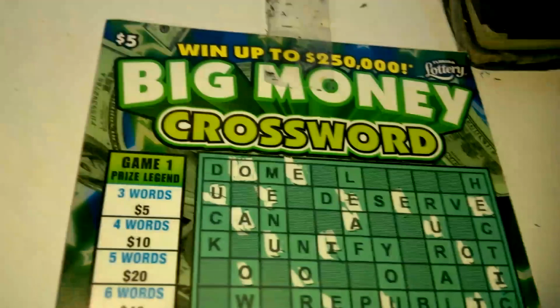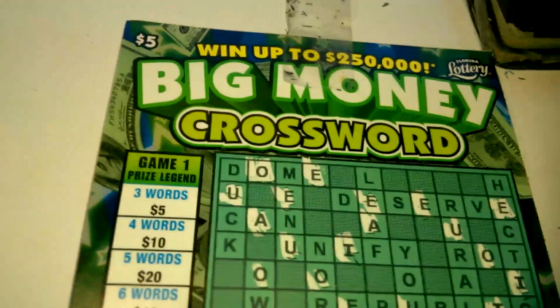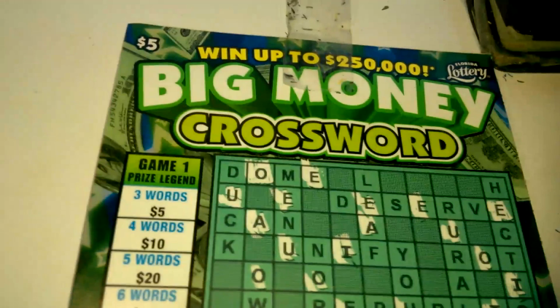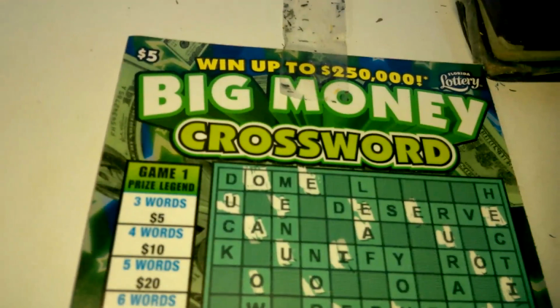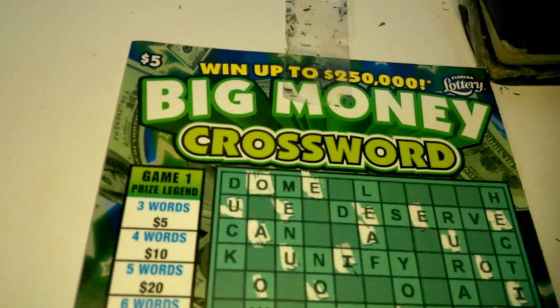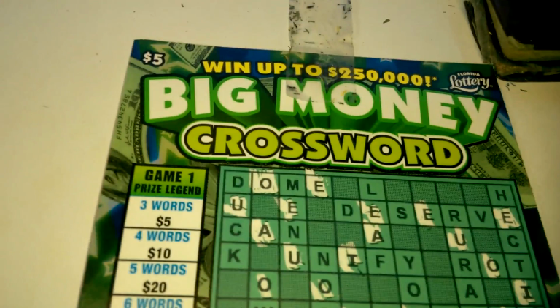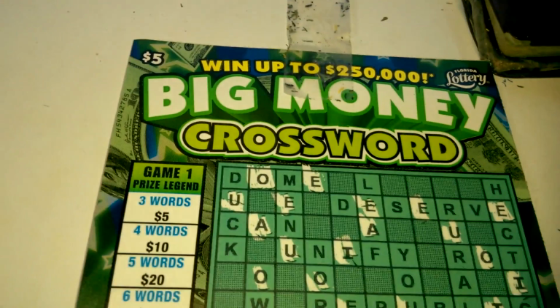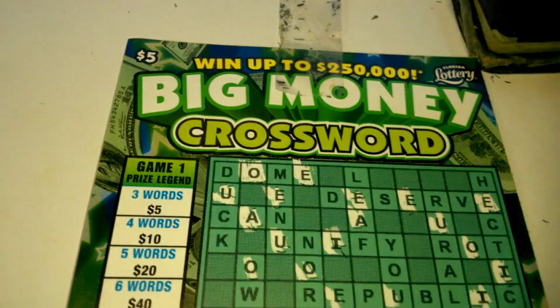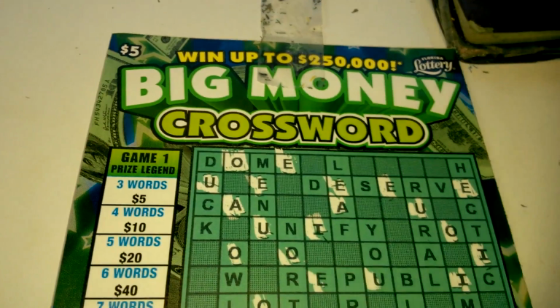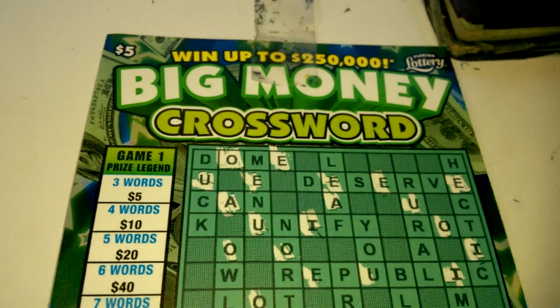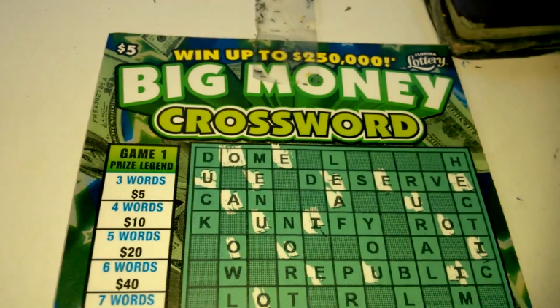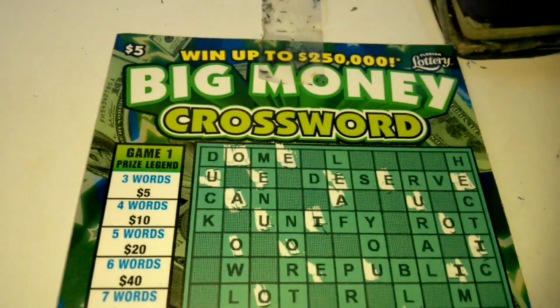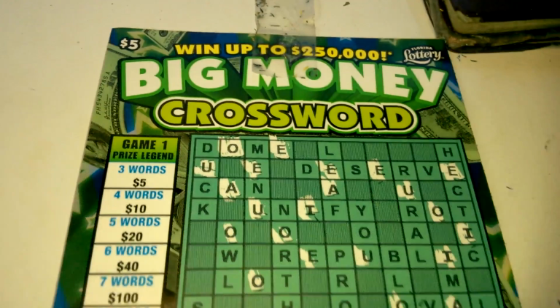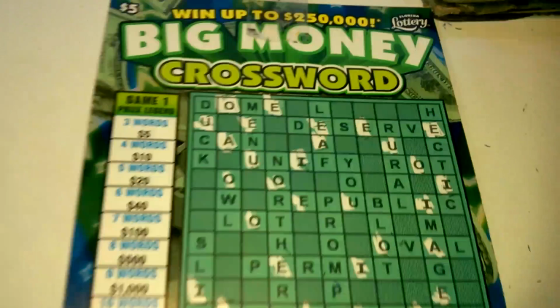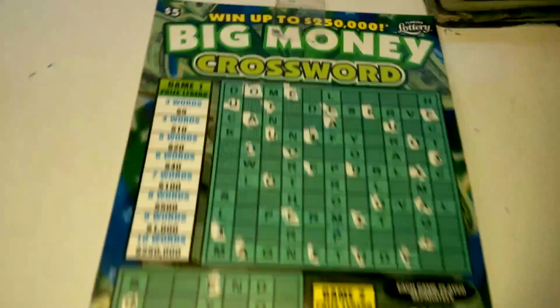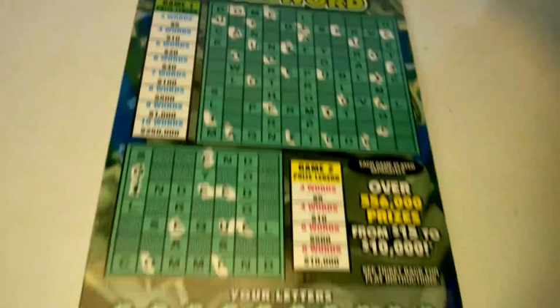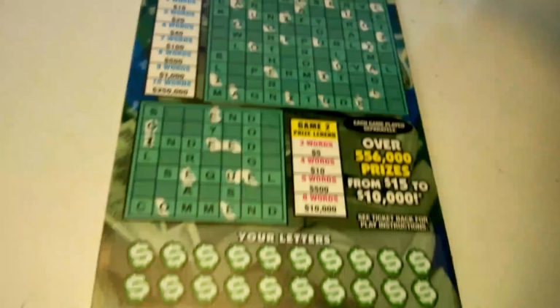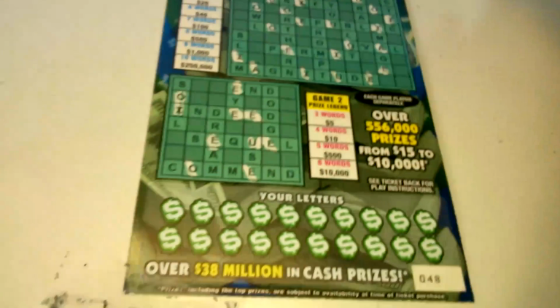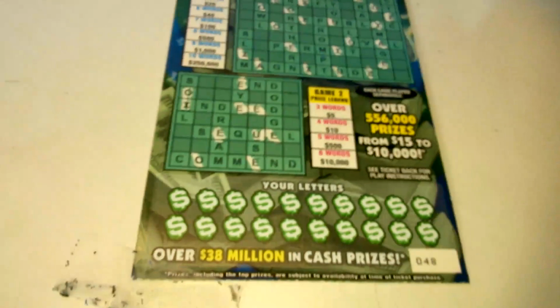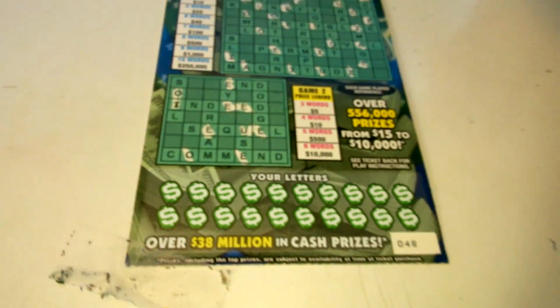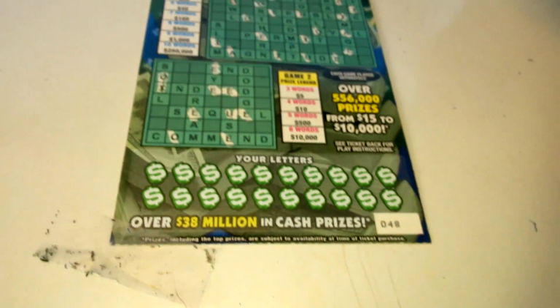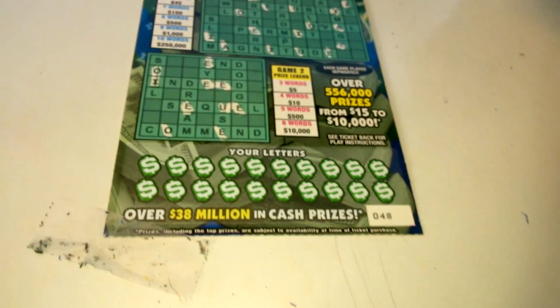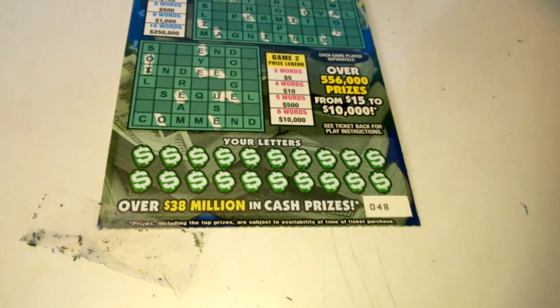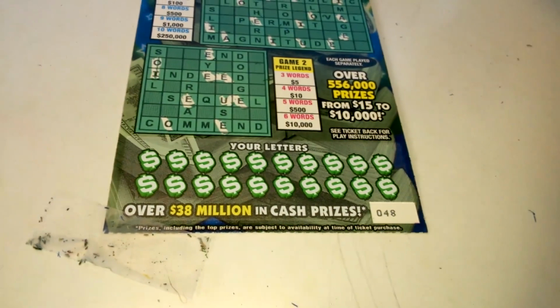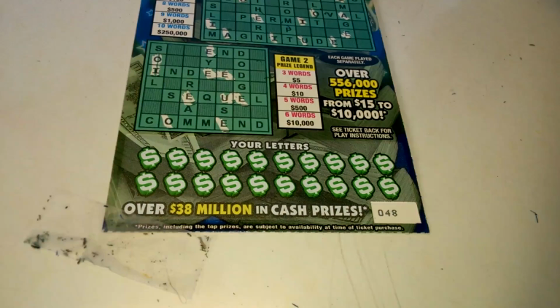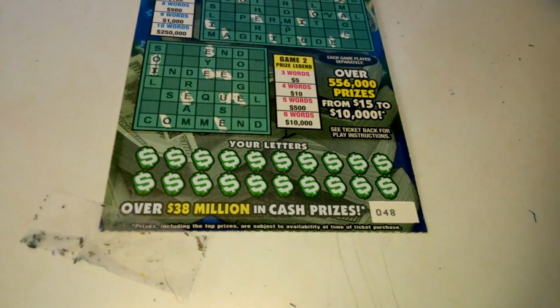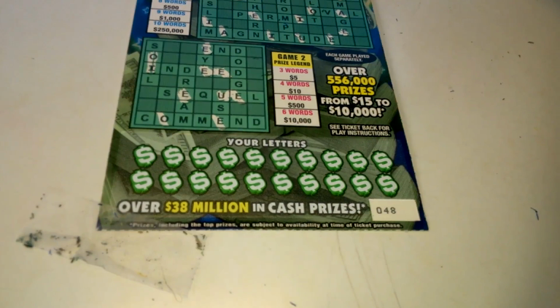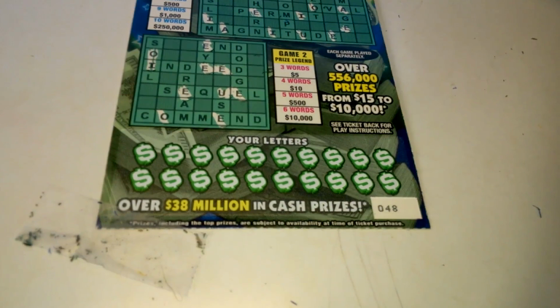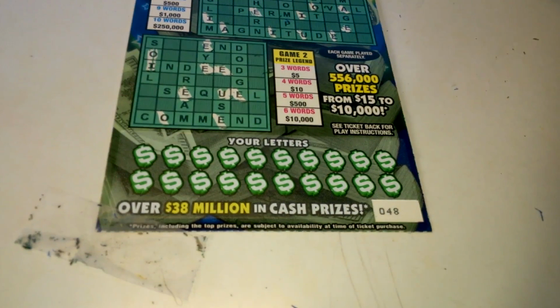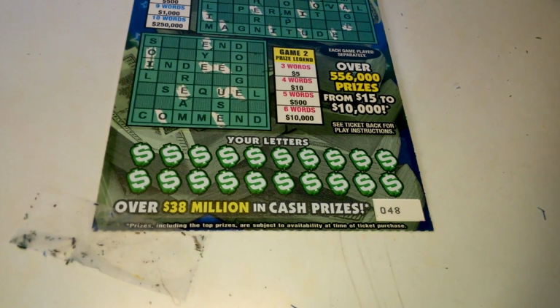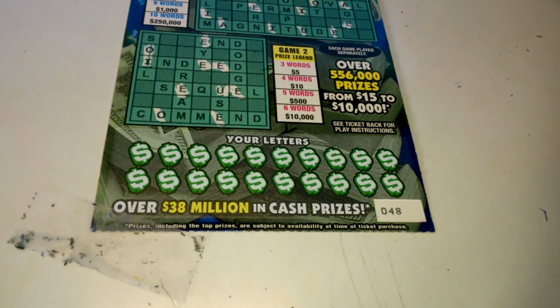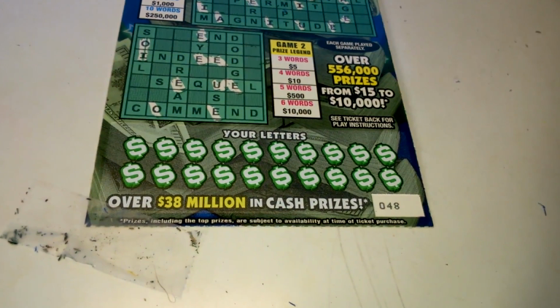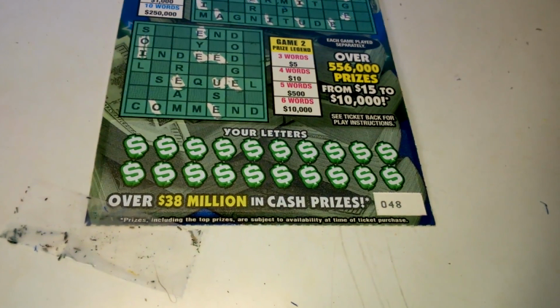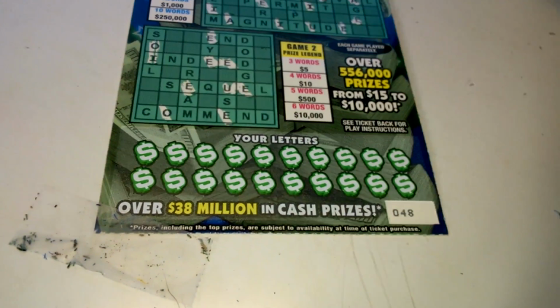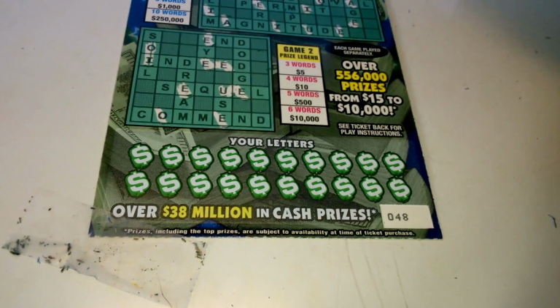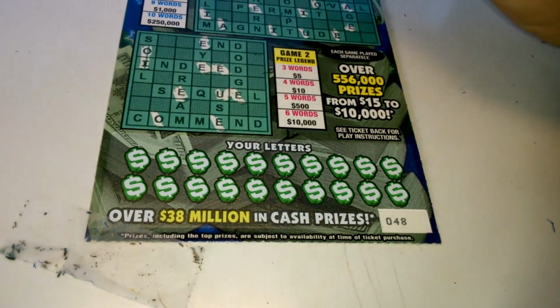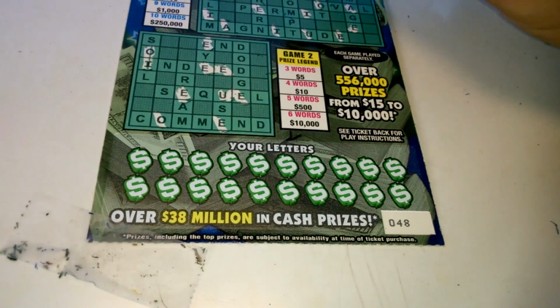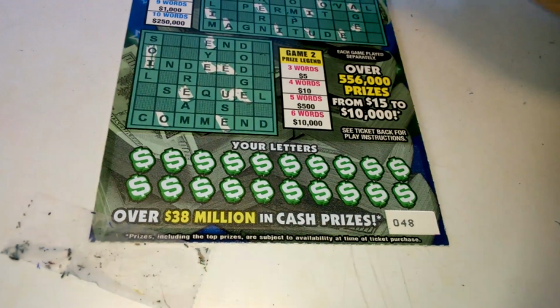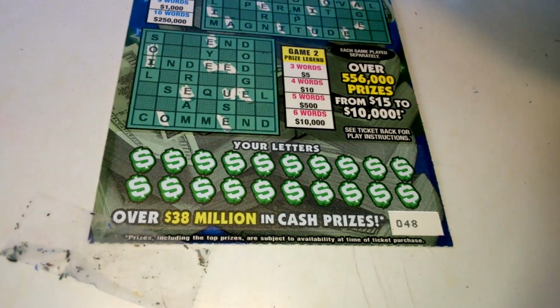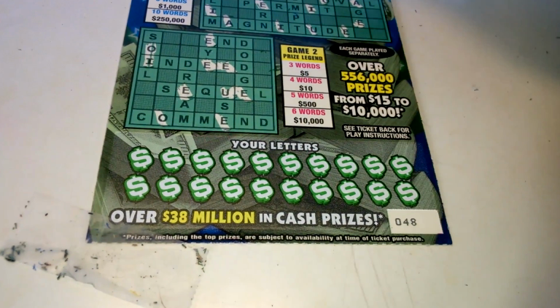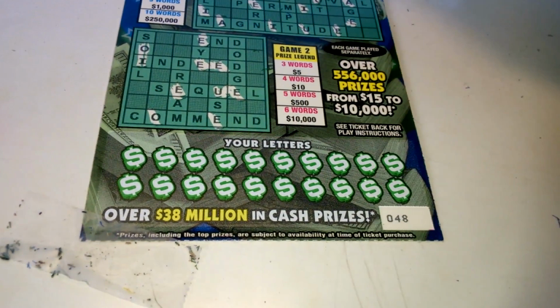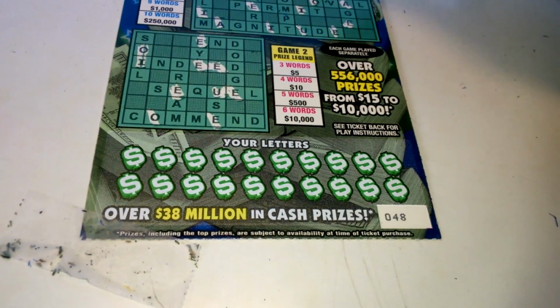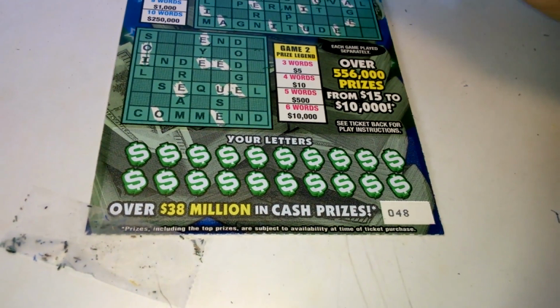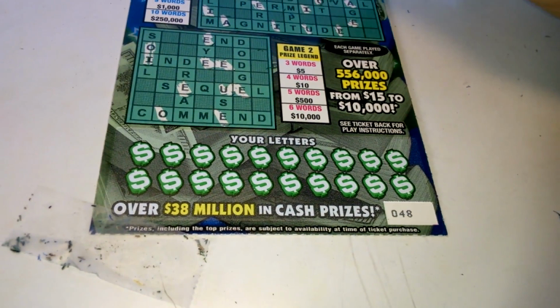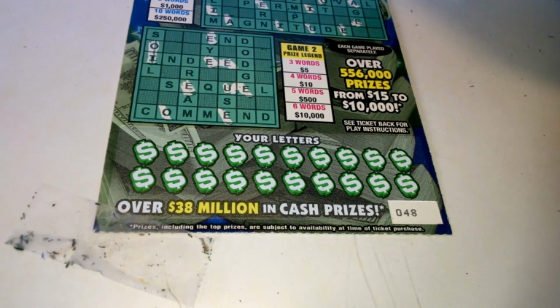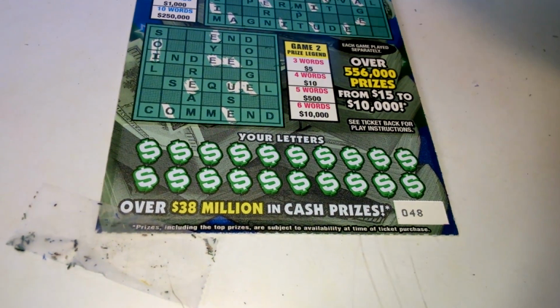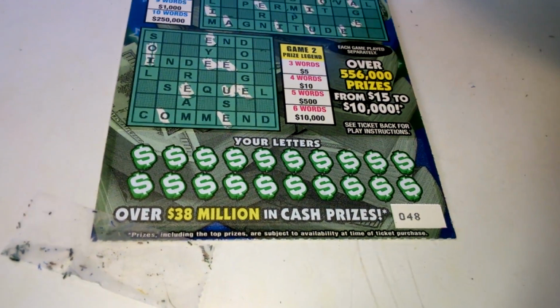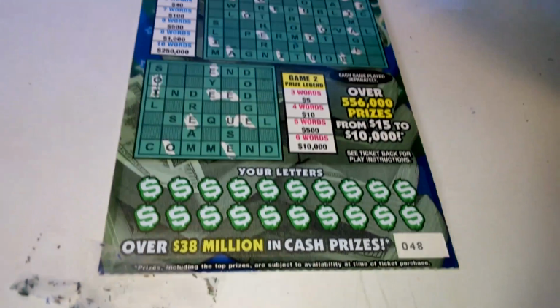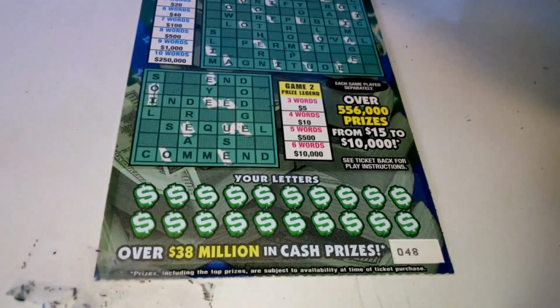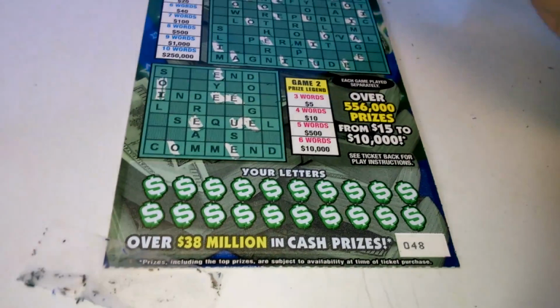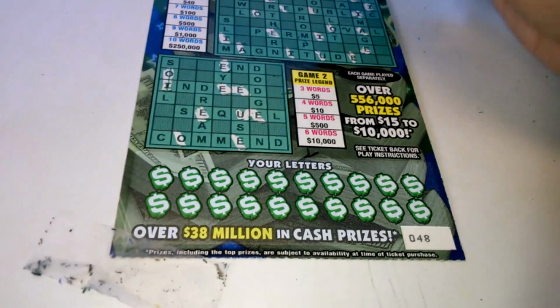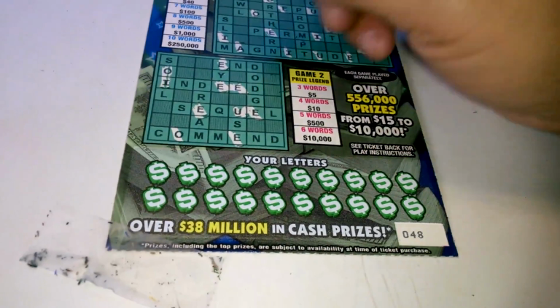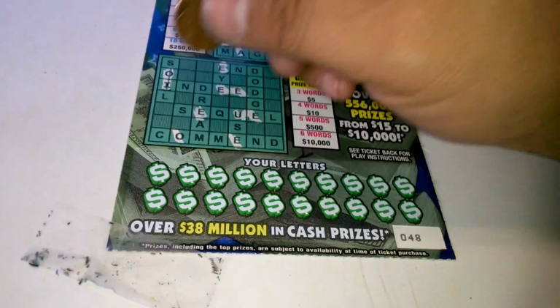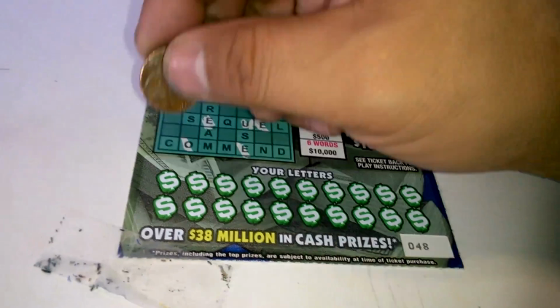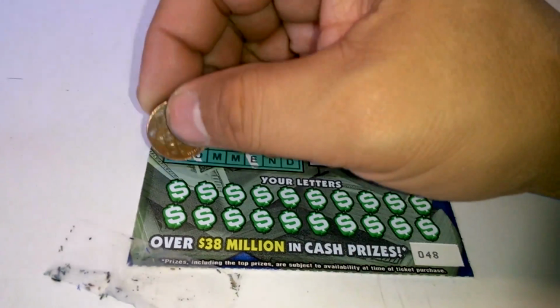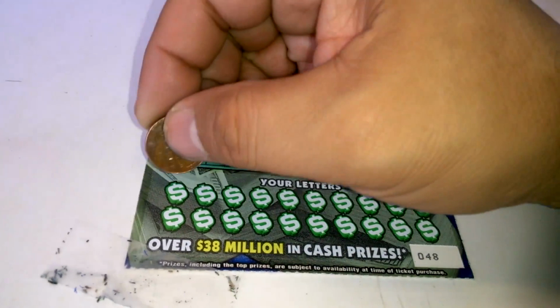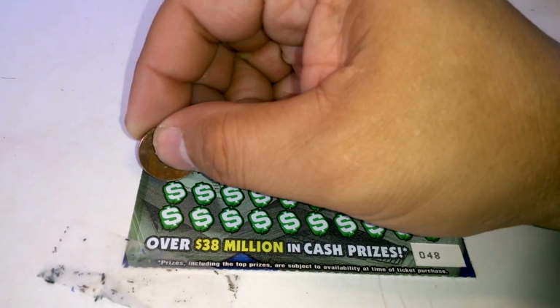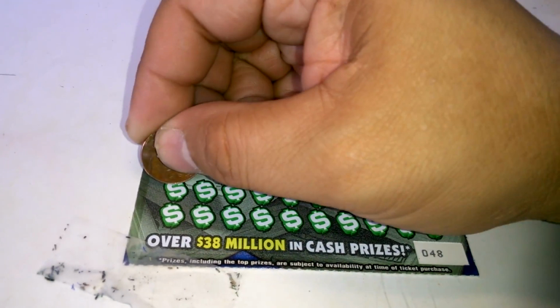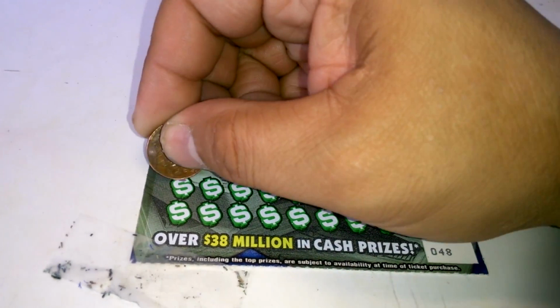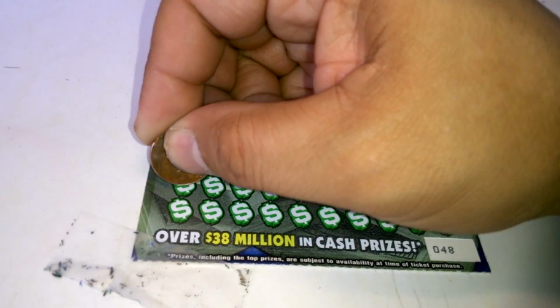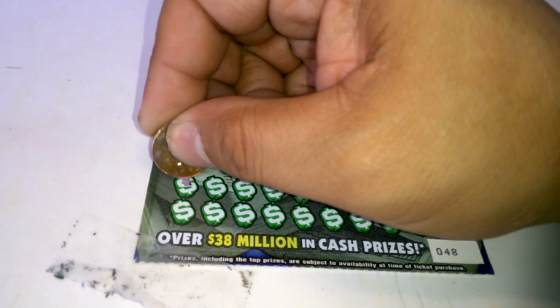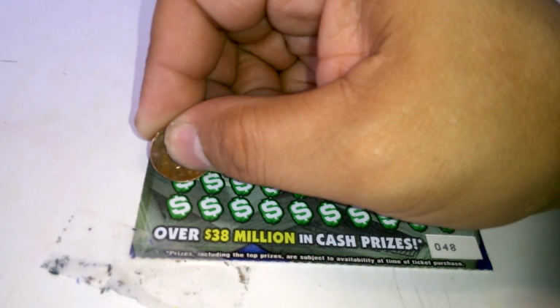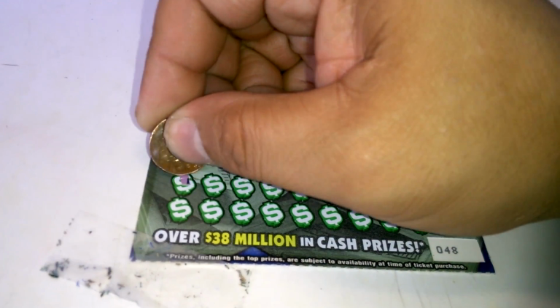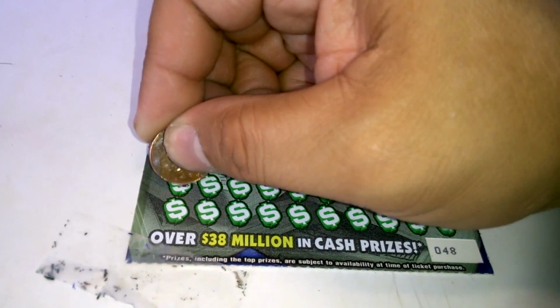Hey everybody, a $5 Big Money Crossword from the Florida Lottery. Ticket number 48. Let's see how we do.